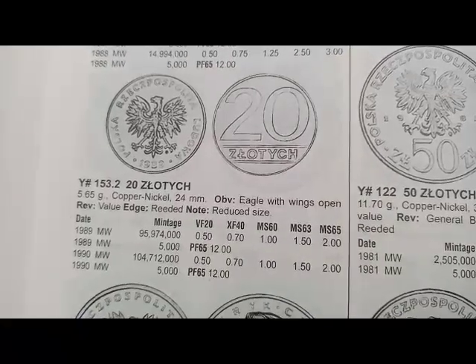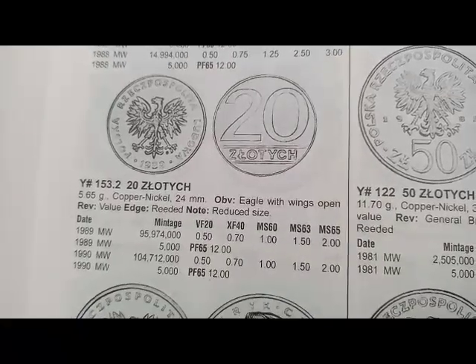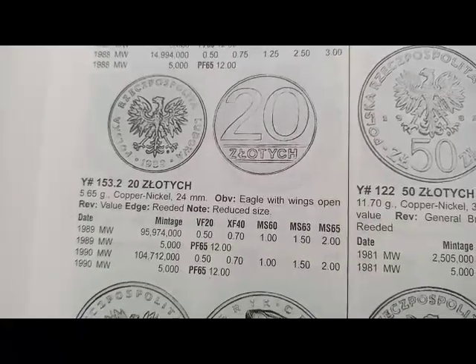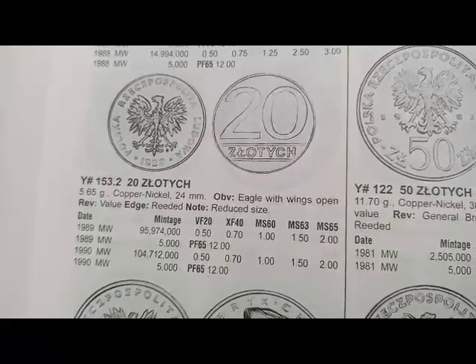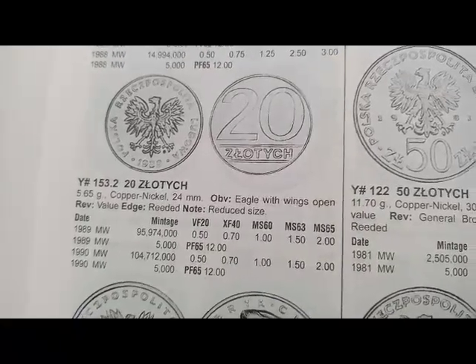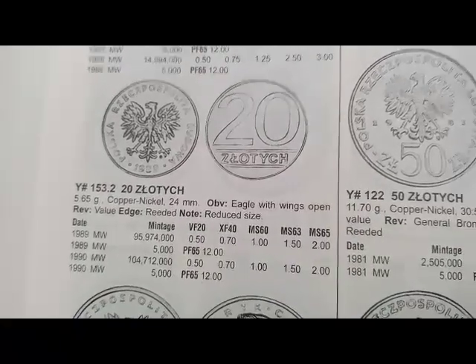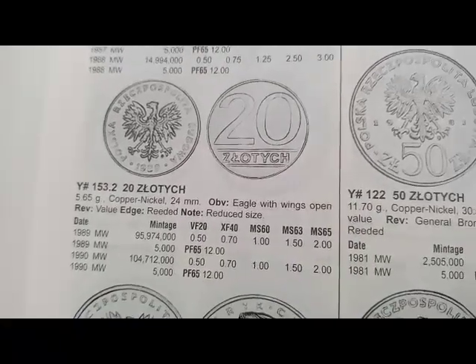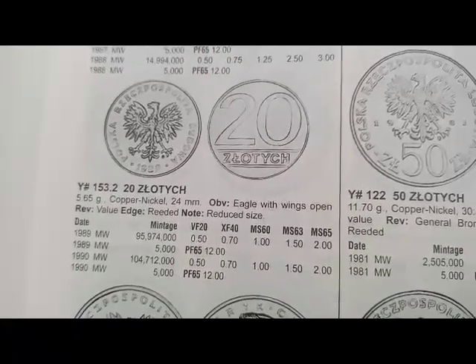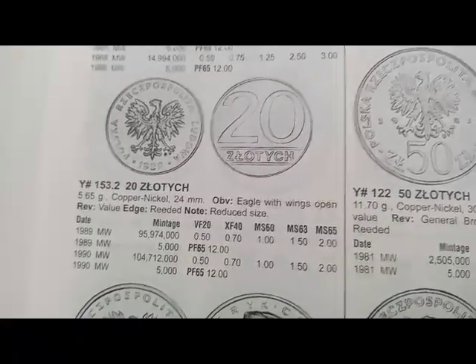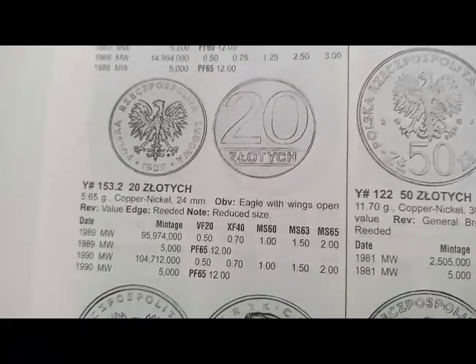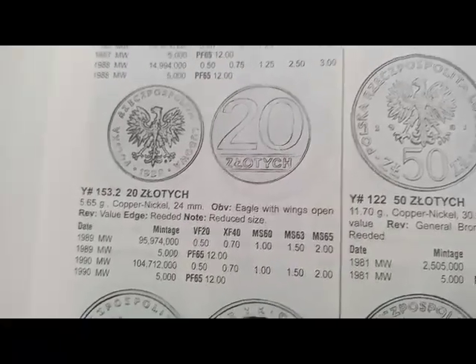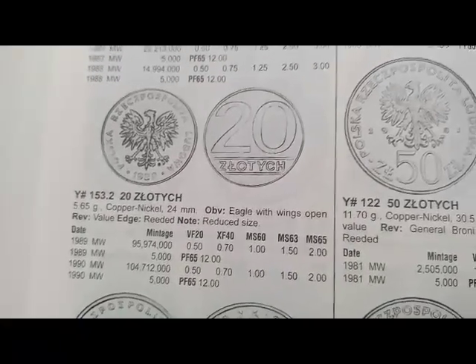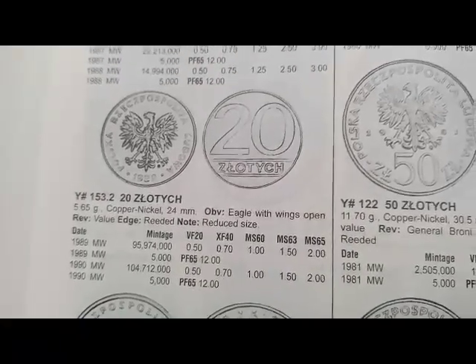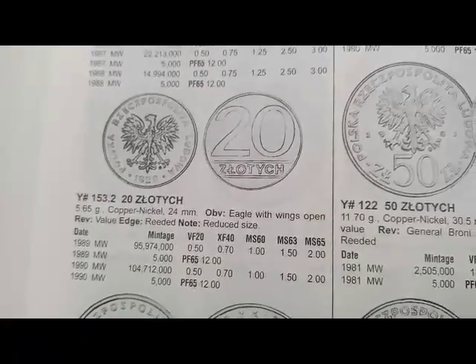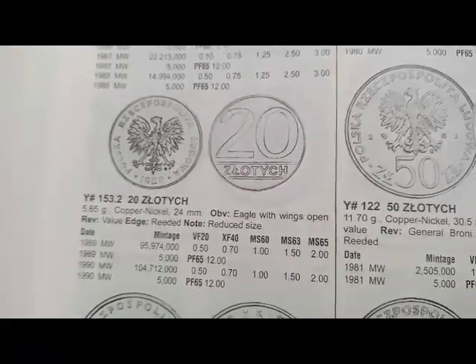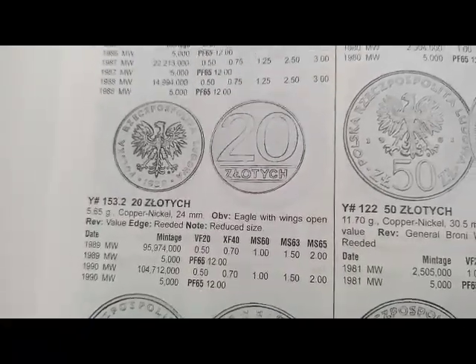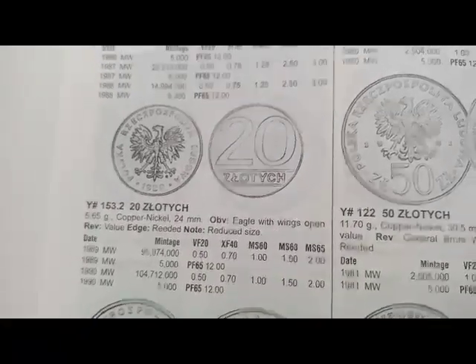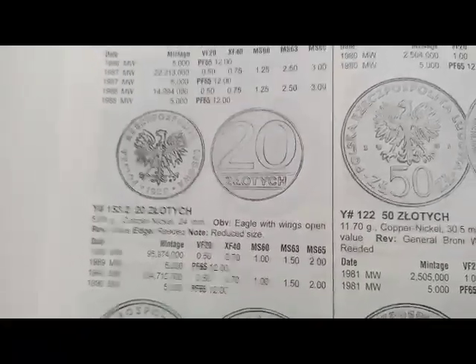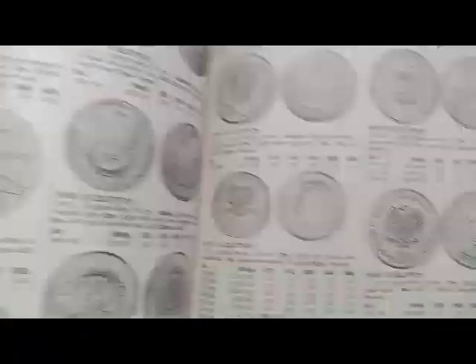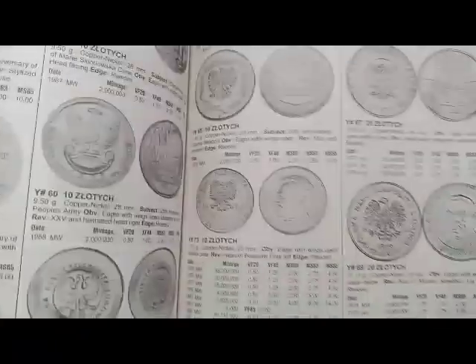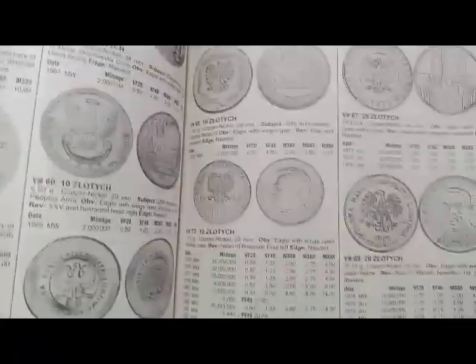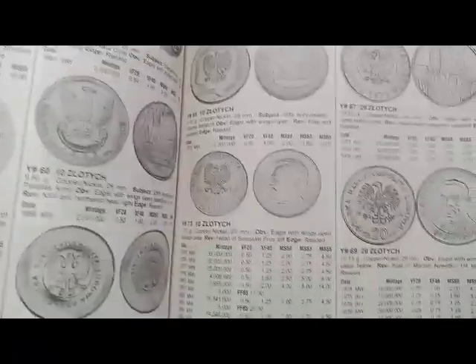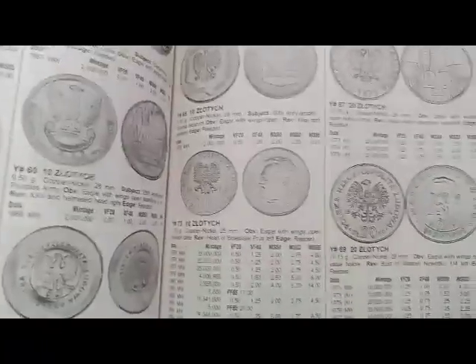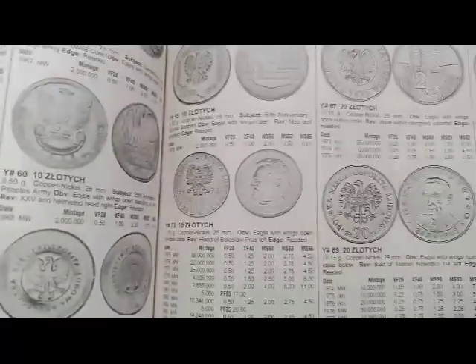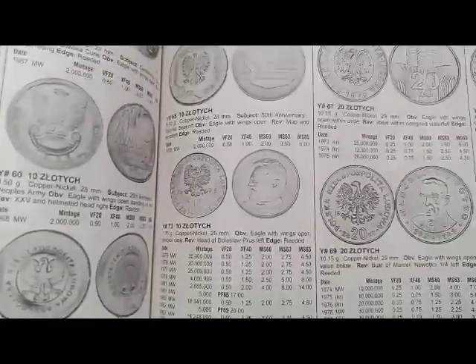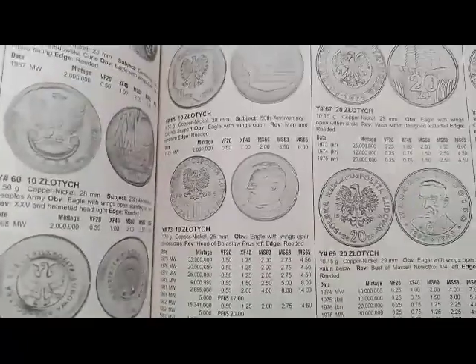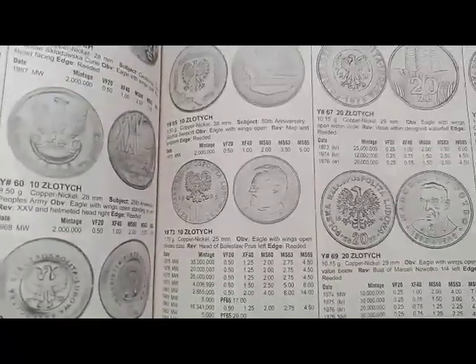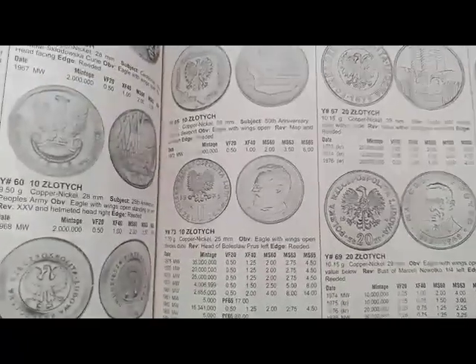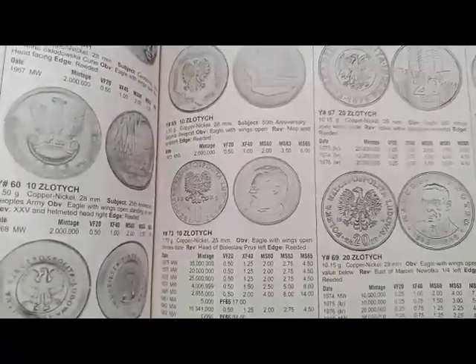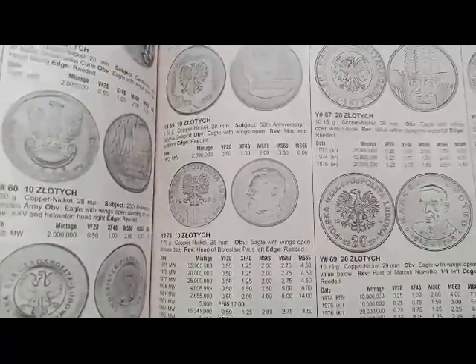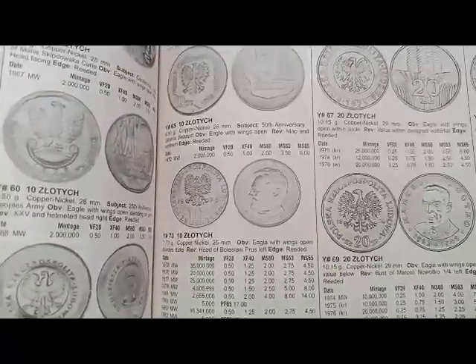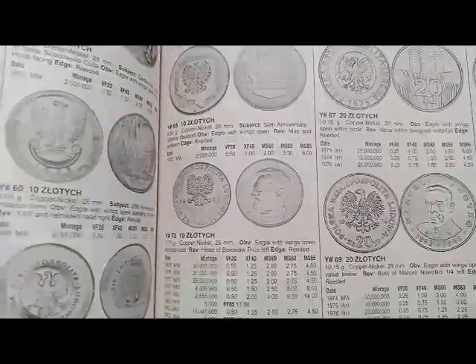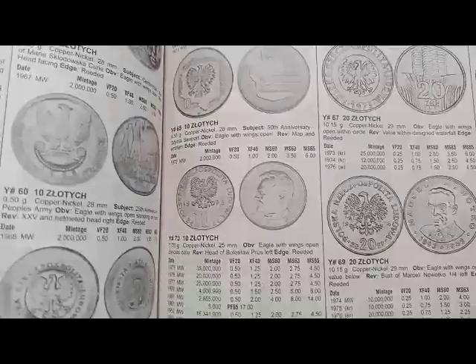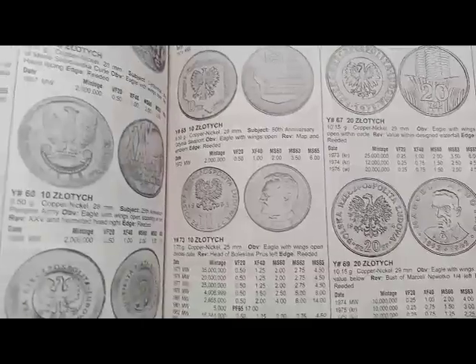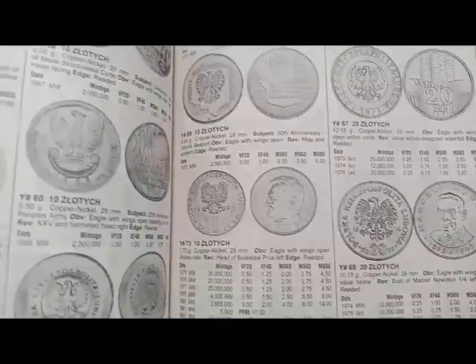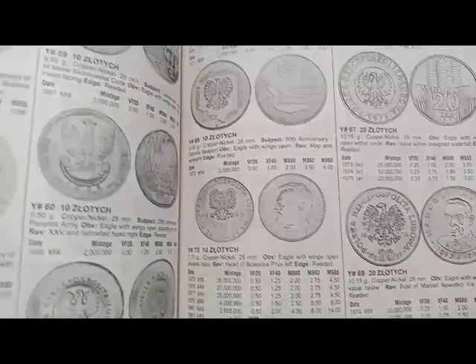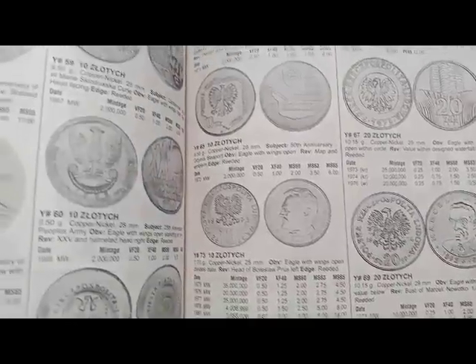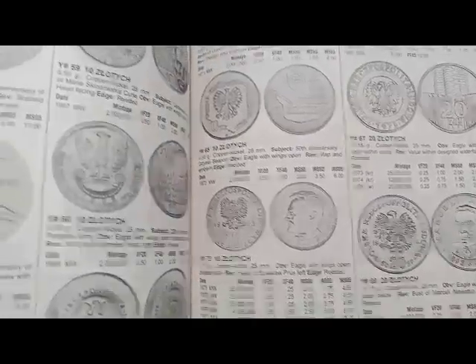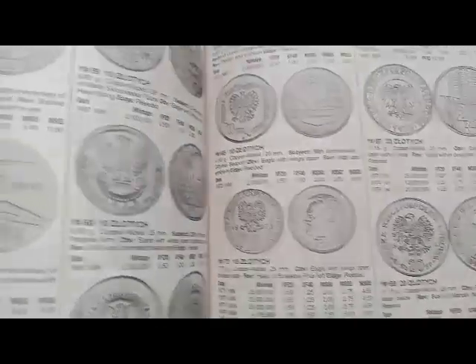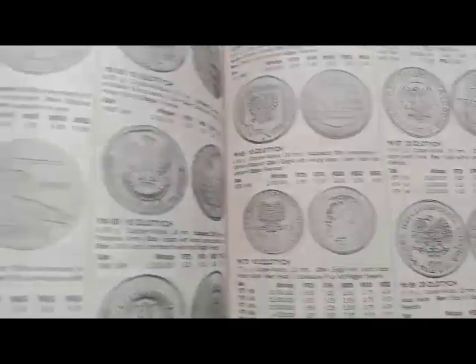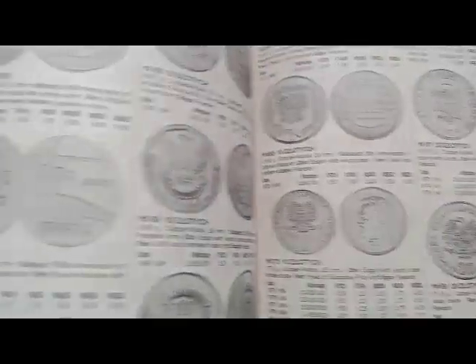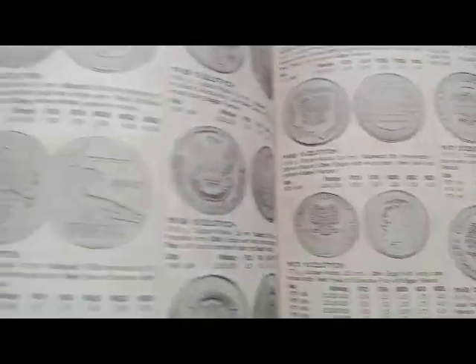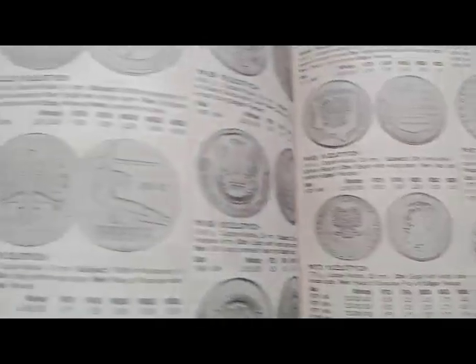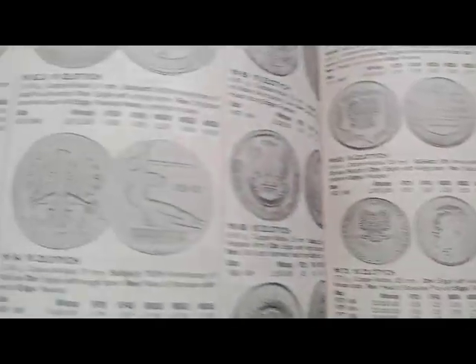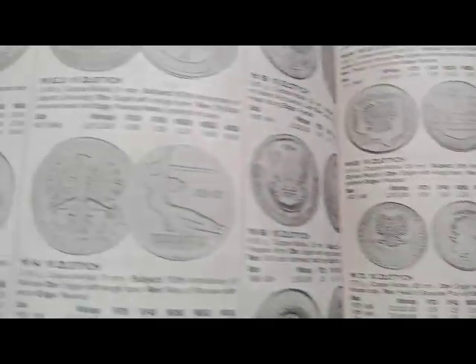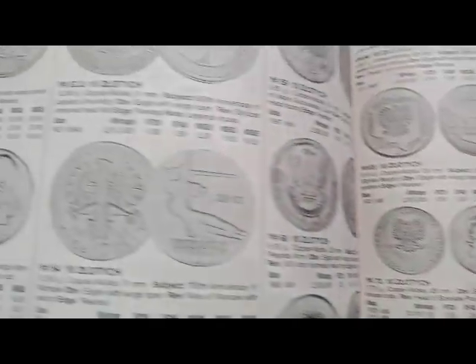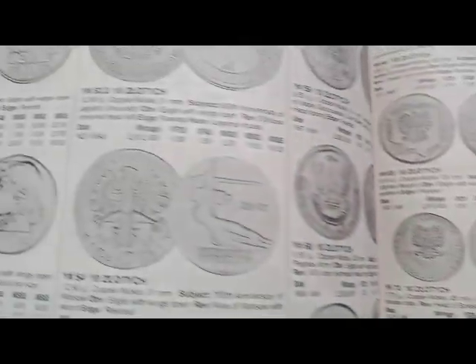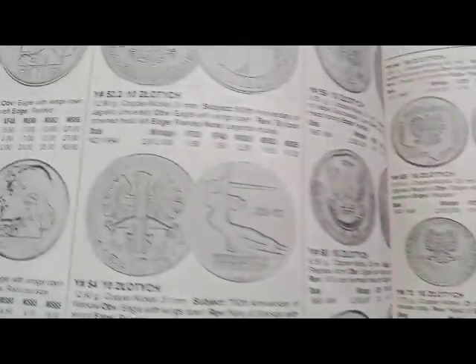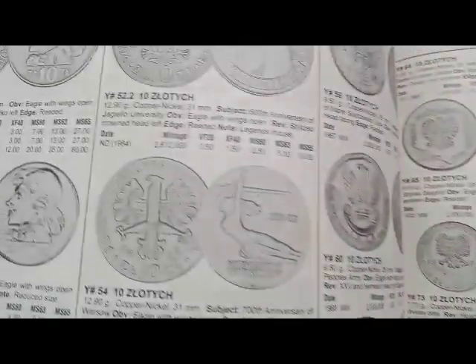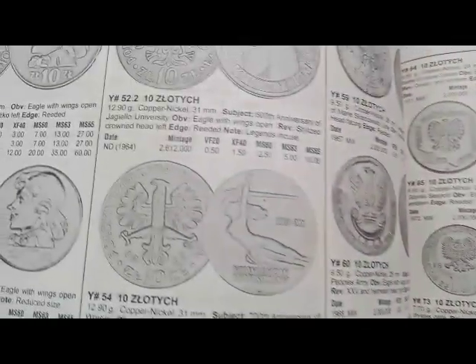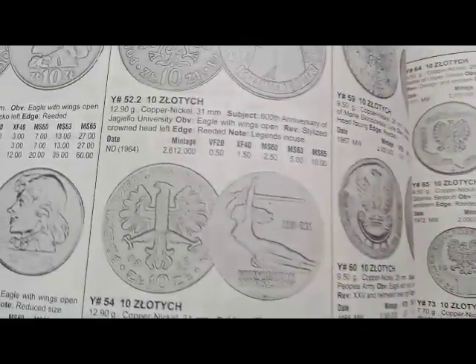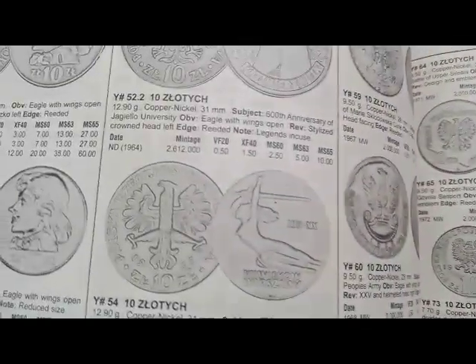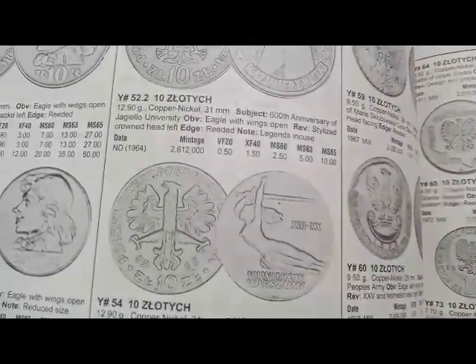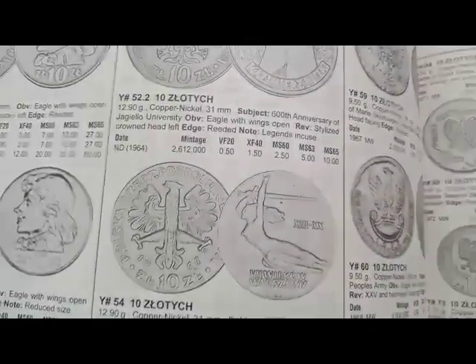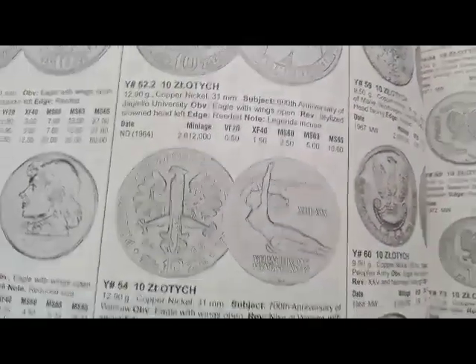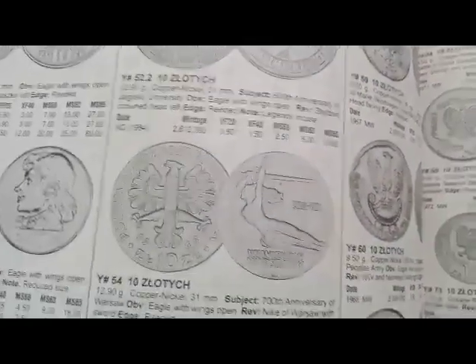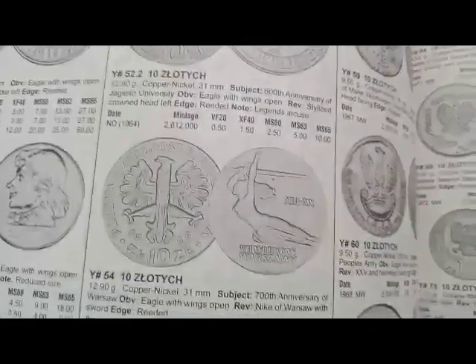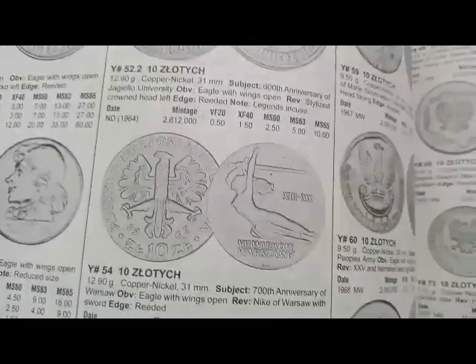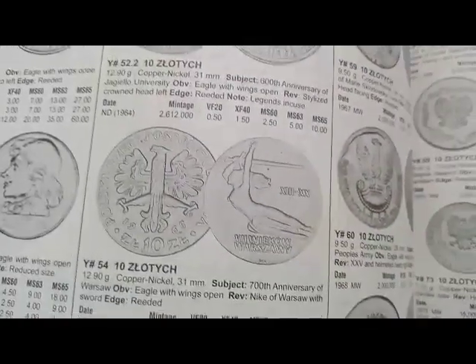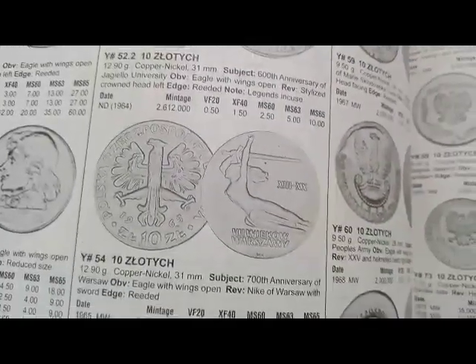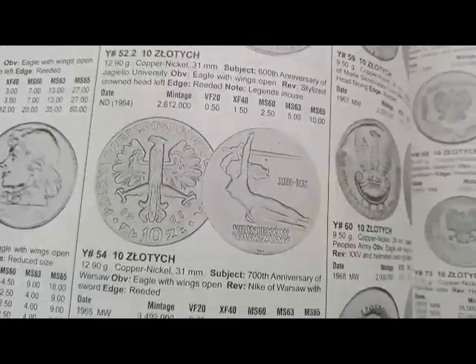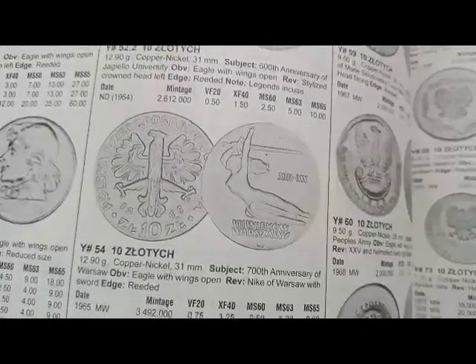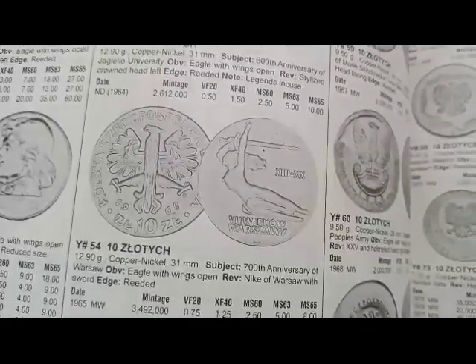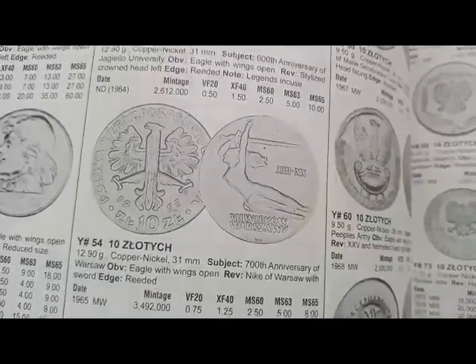Ok friends, I hope you got lots of knowledge today about Poland country coins. I hope you enjoyed the video. Ok friends, bye bye, take care, keep collecting.